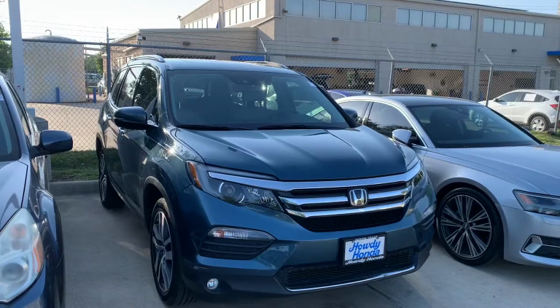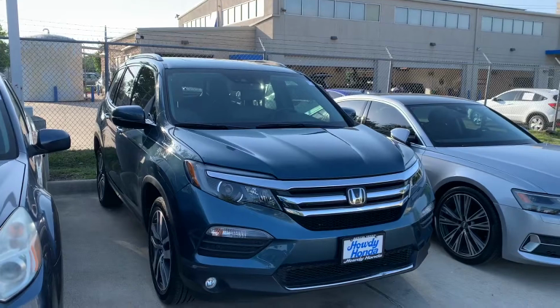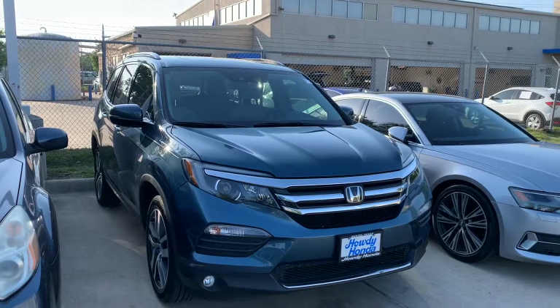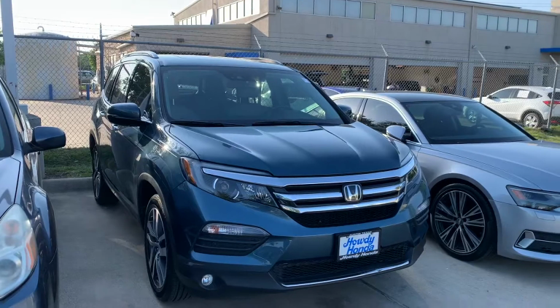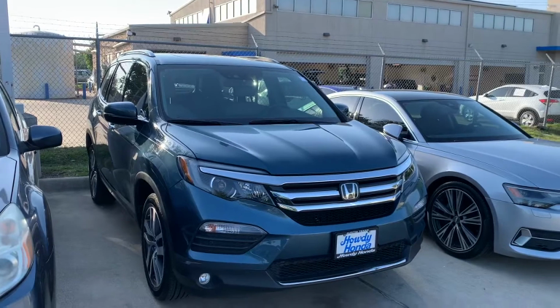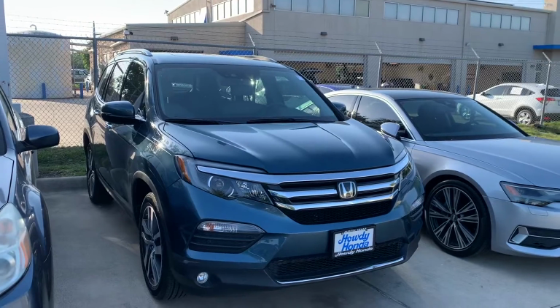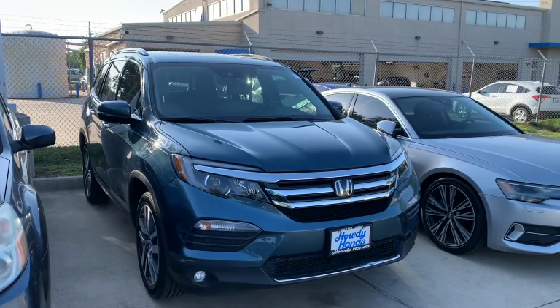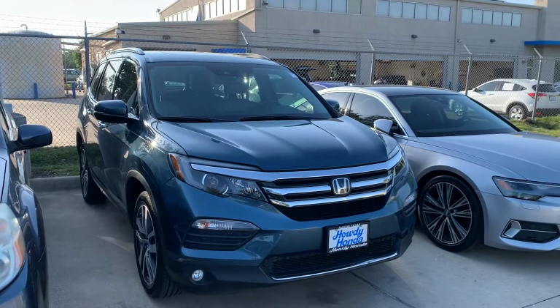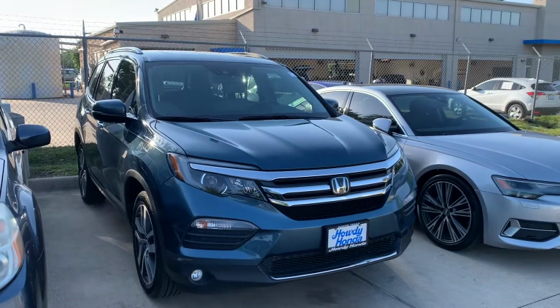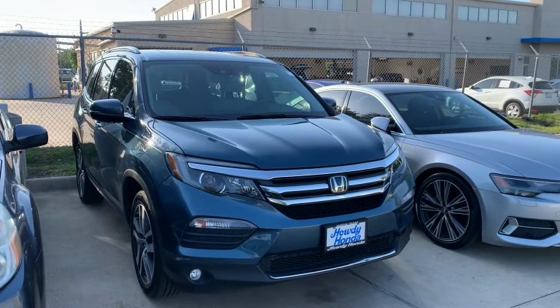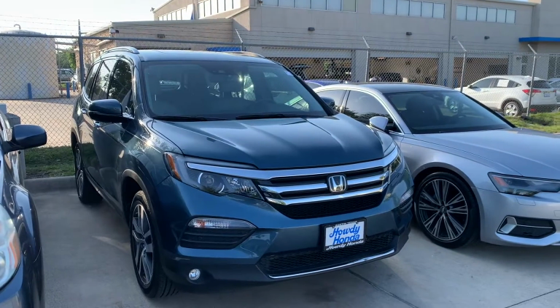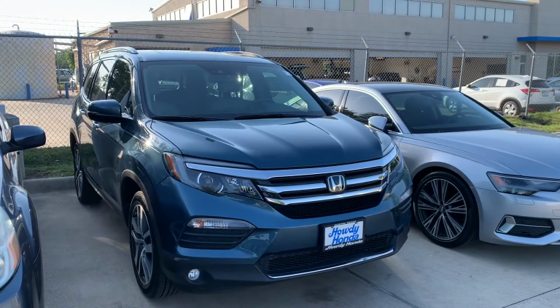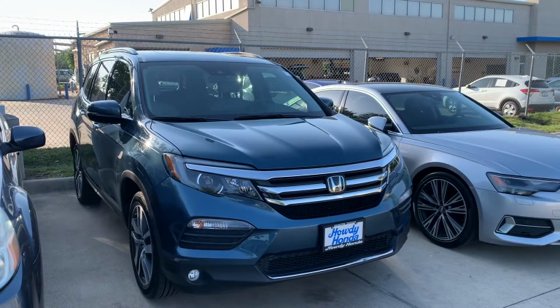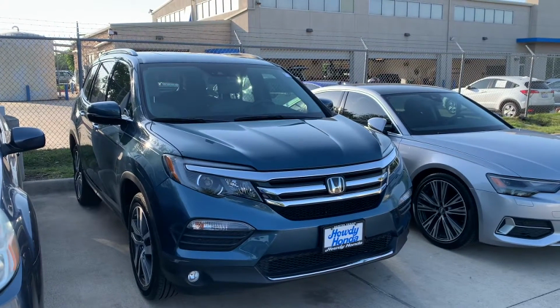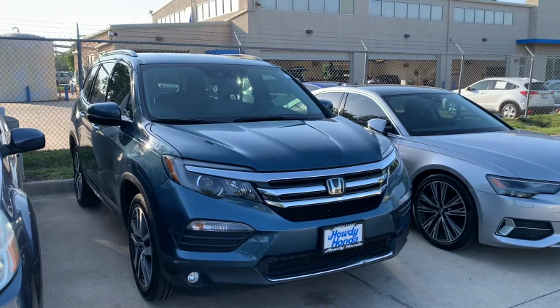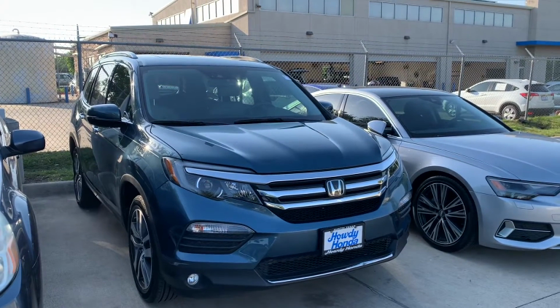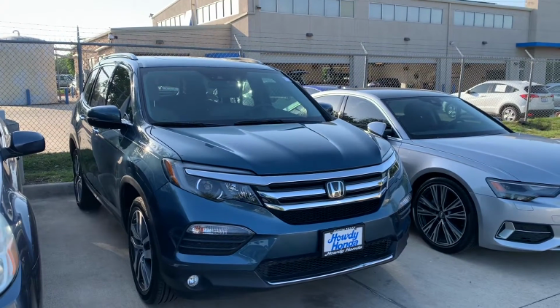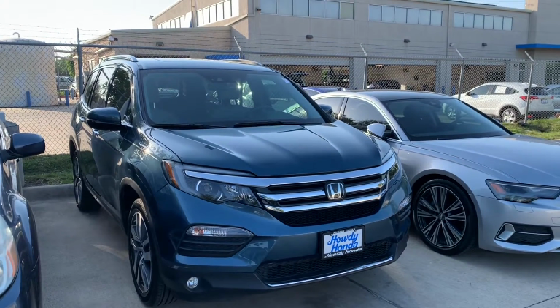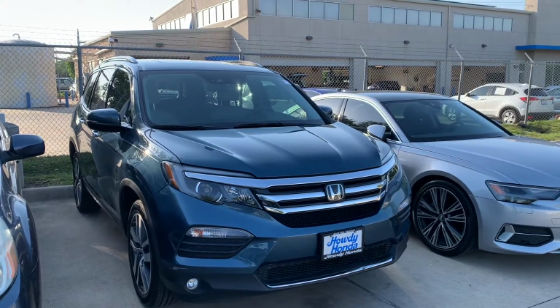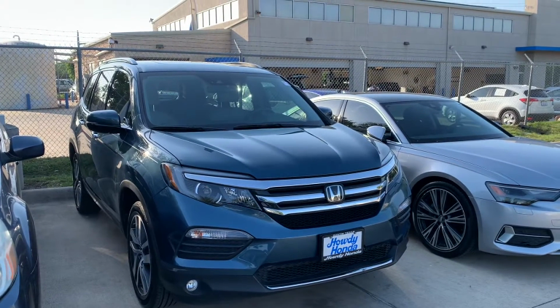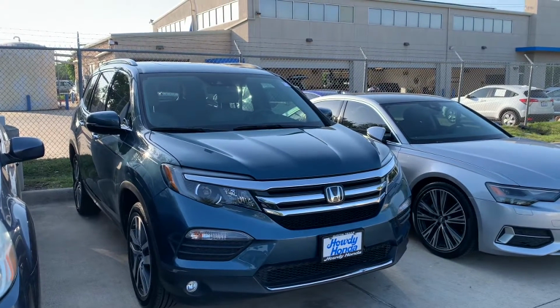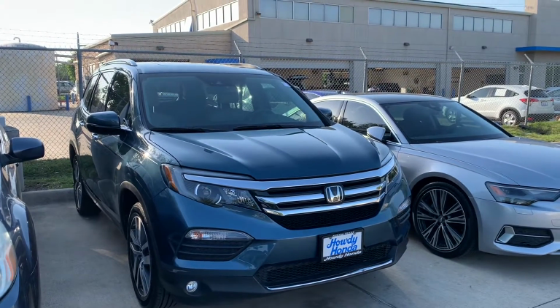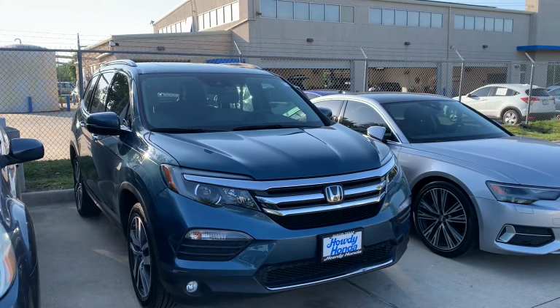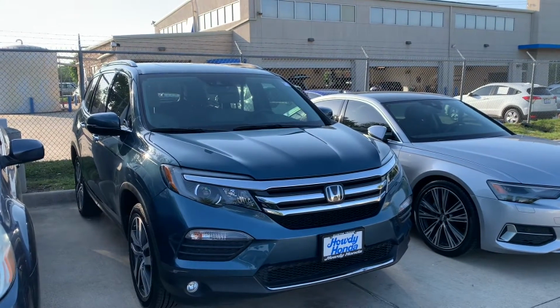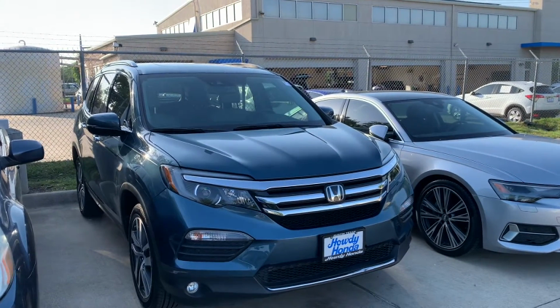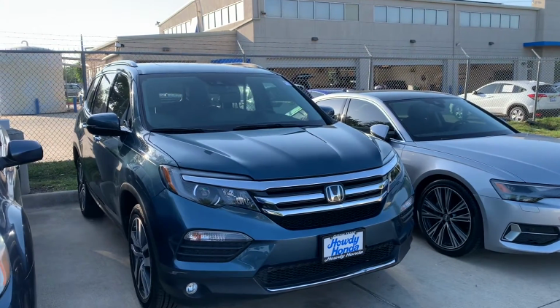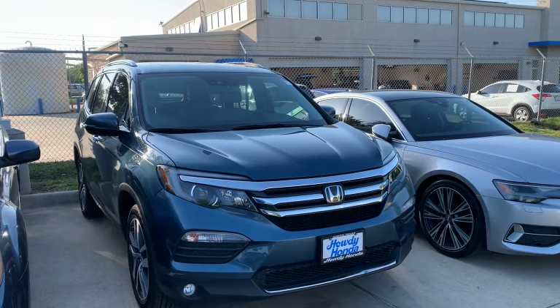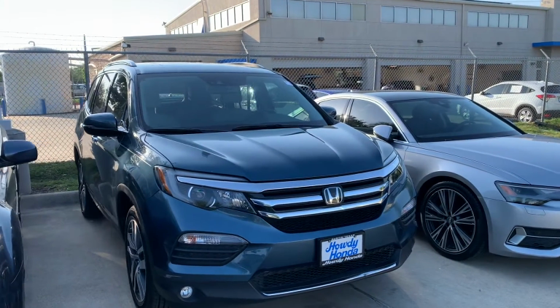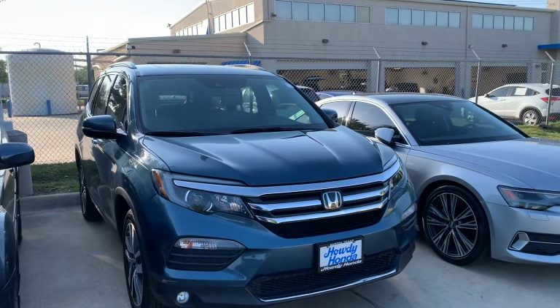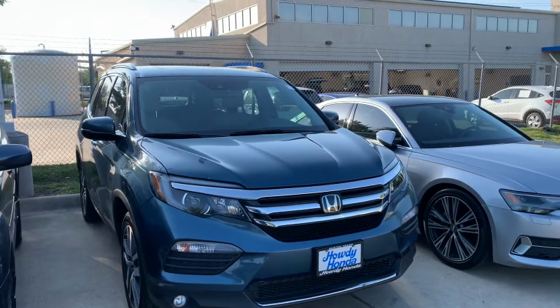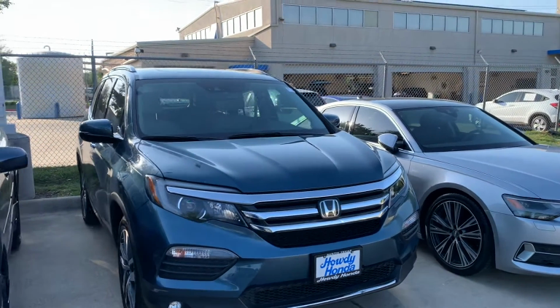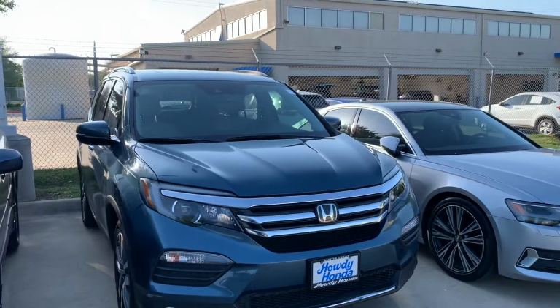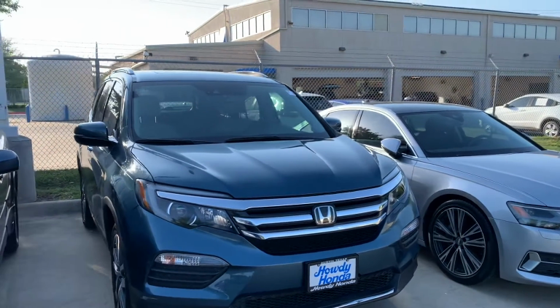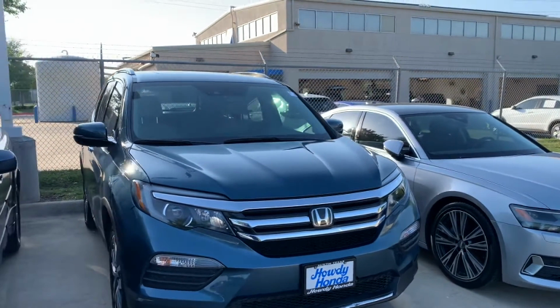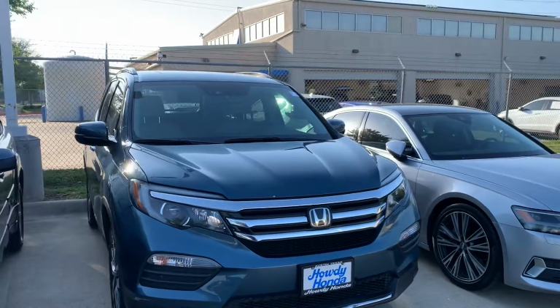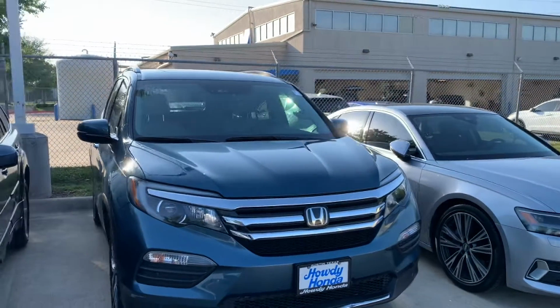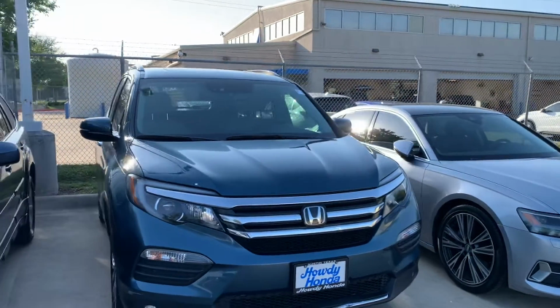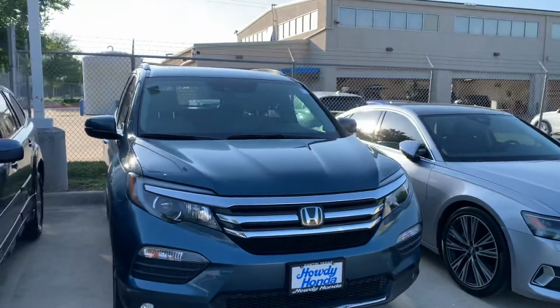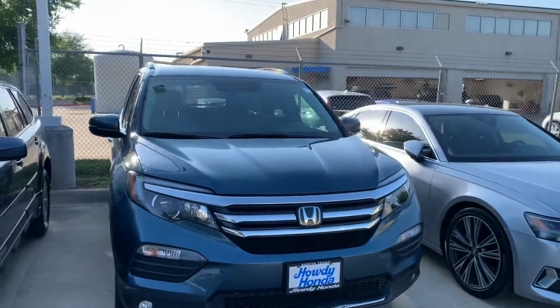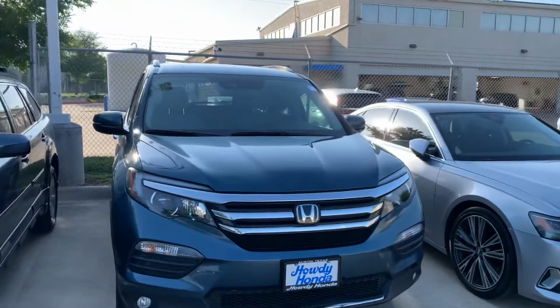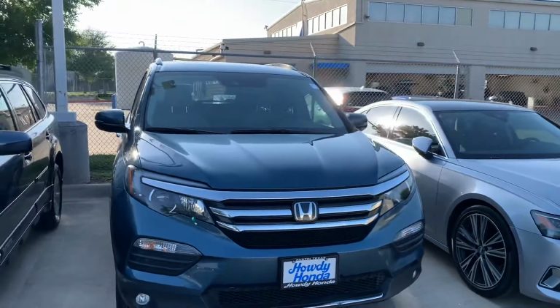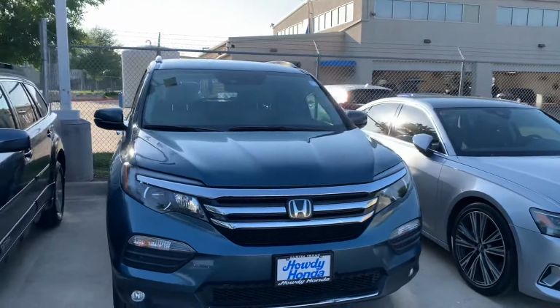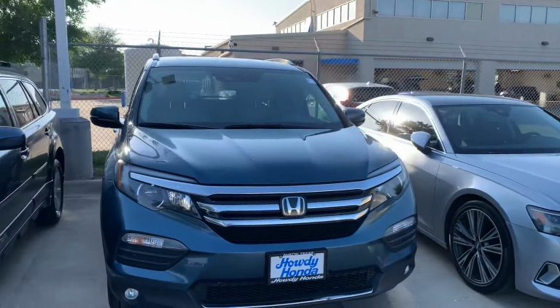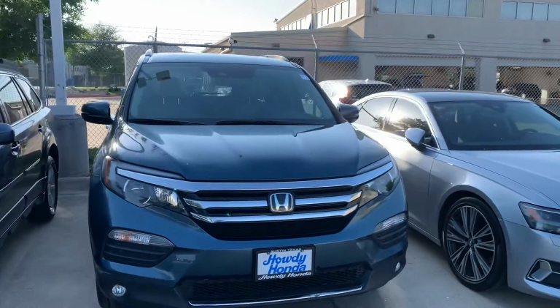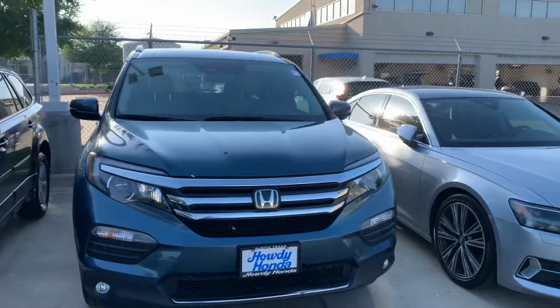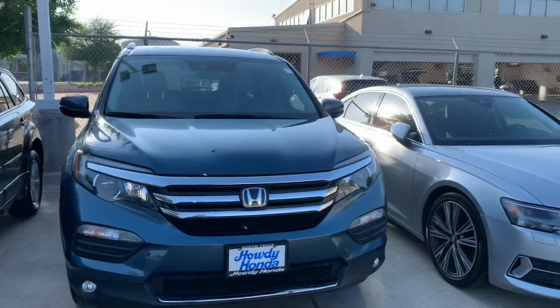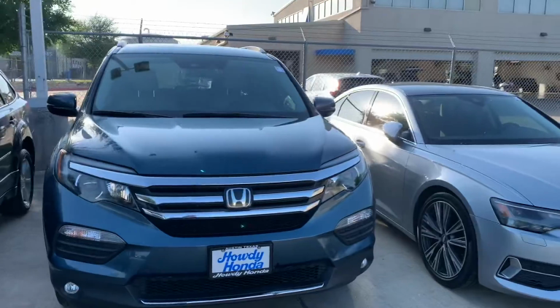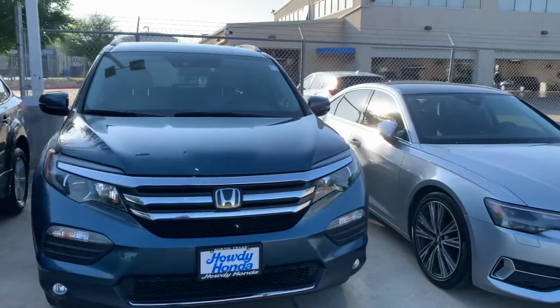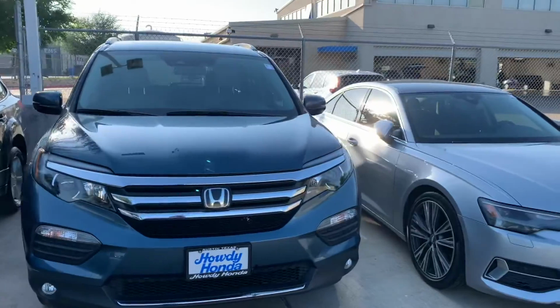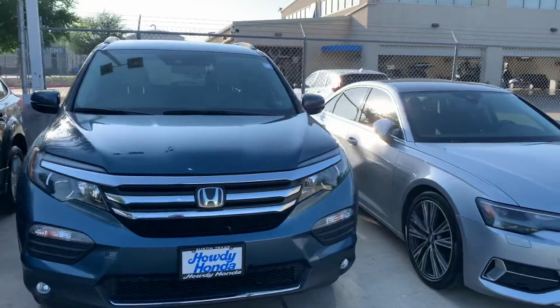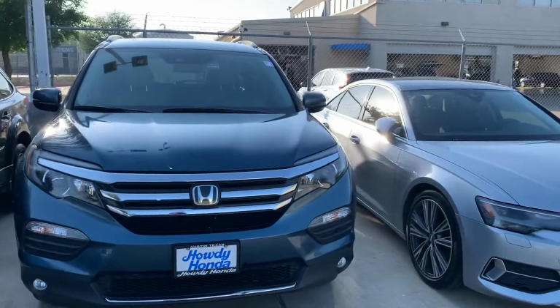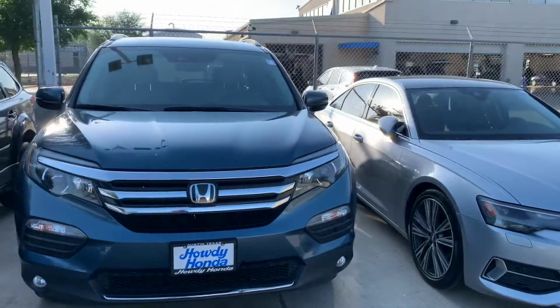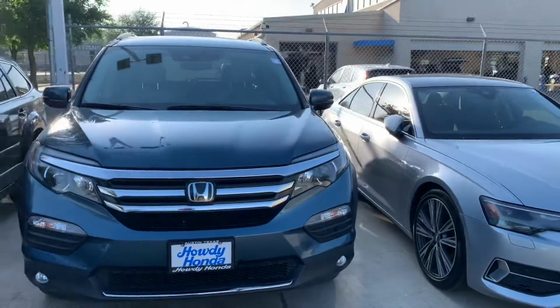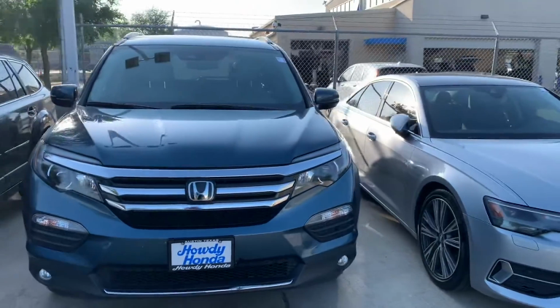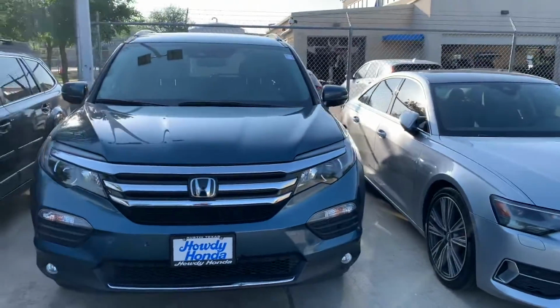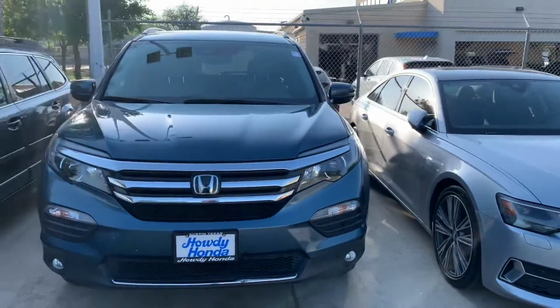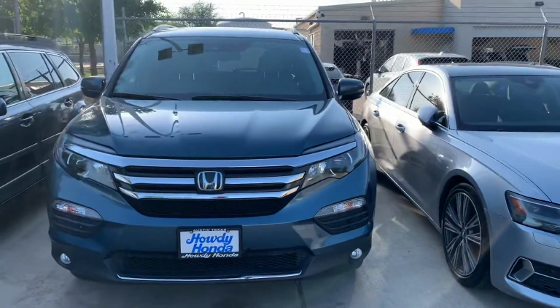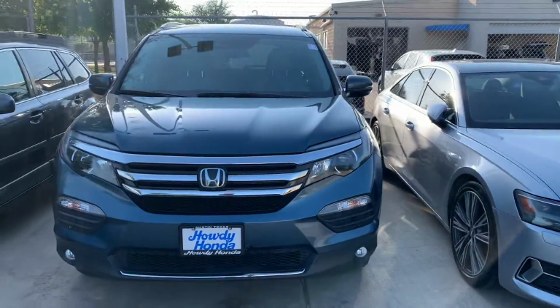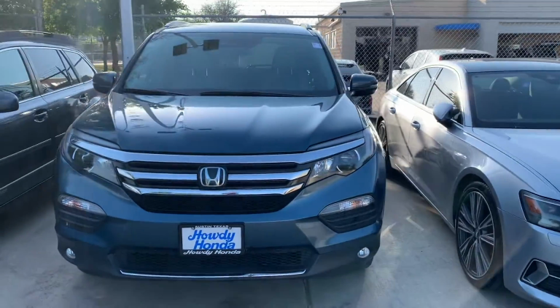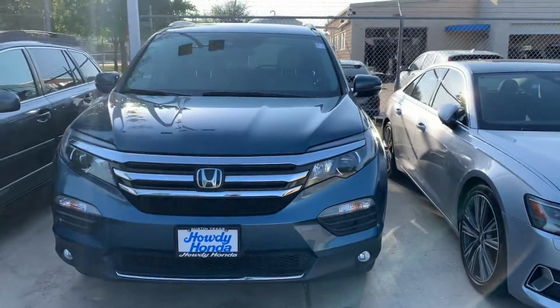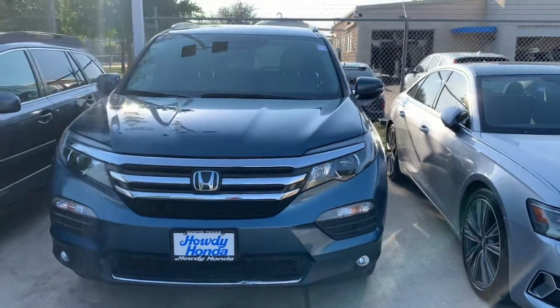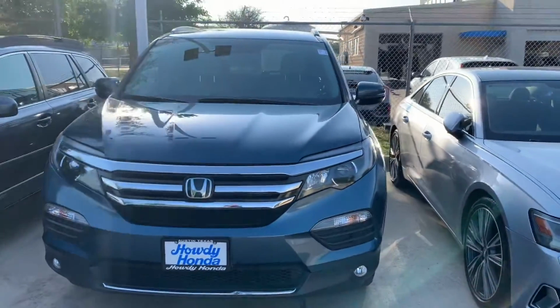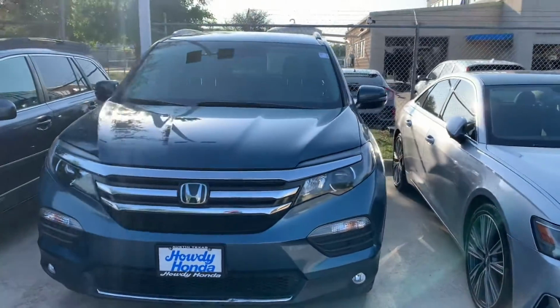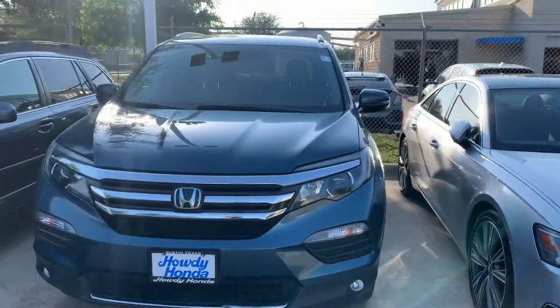Hey there, Thomas here at Howdy Honda. This is the 2017 Honda Pilot Elite. It's all-wheel drive.